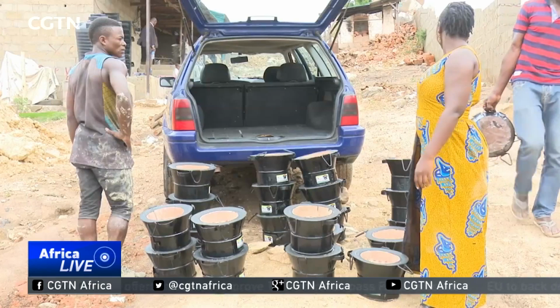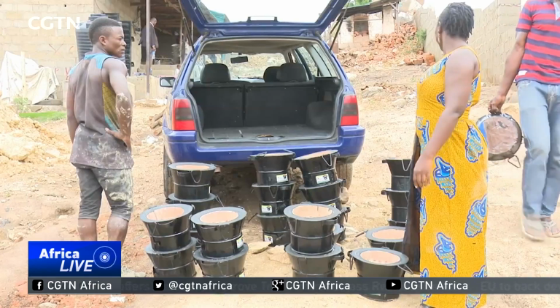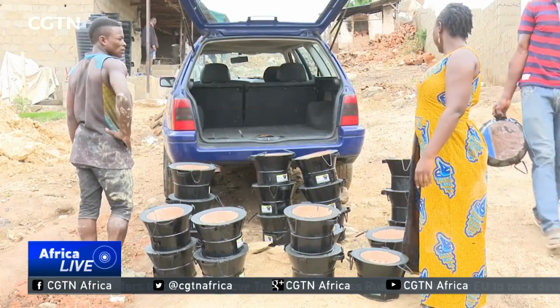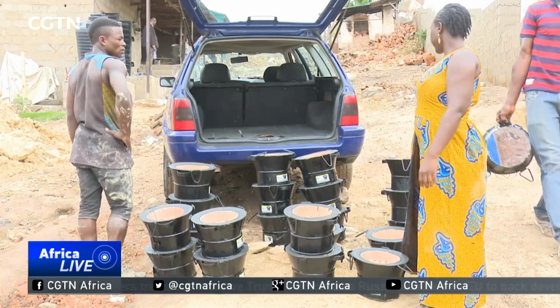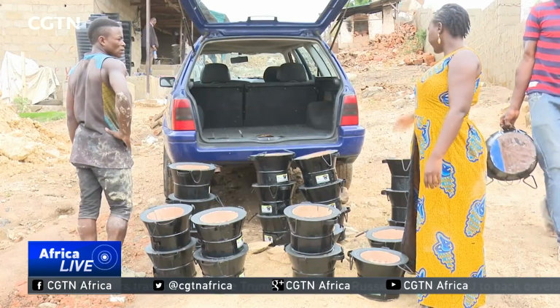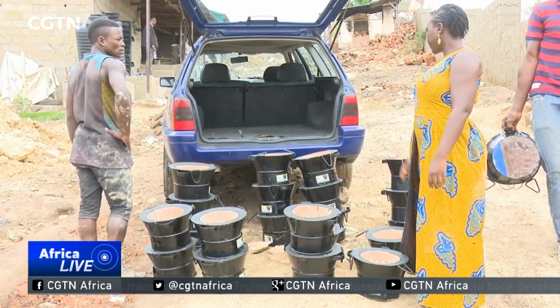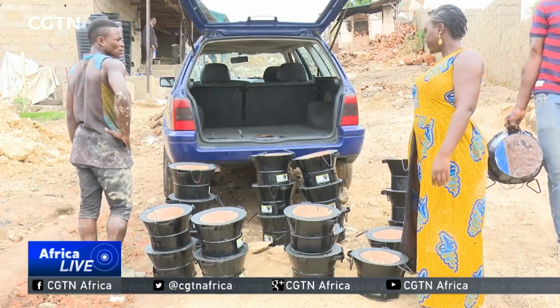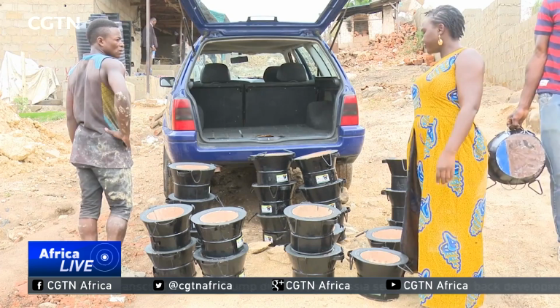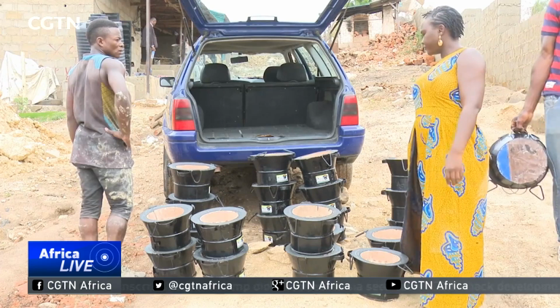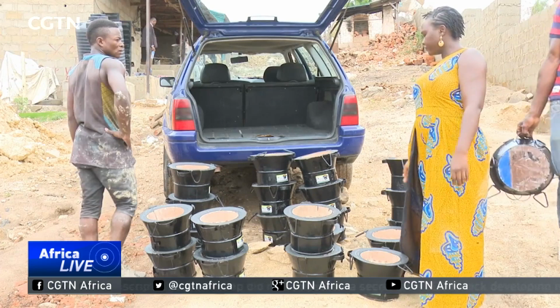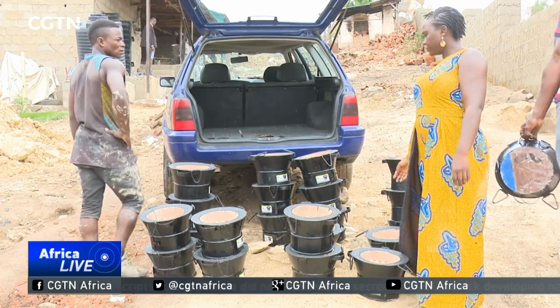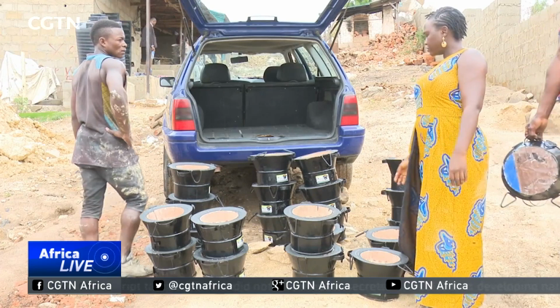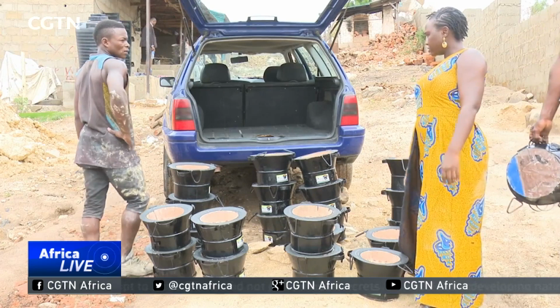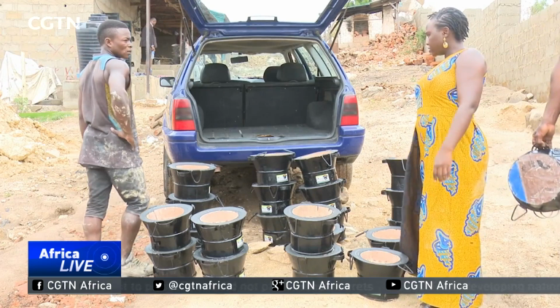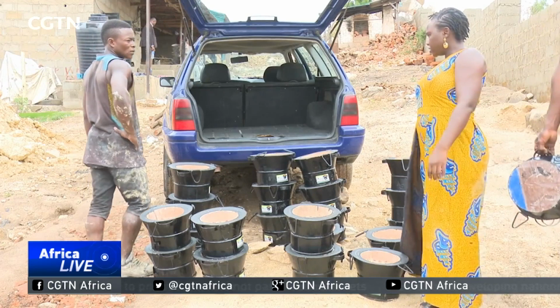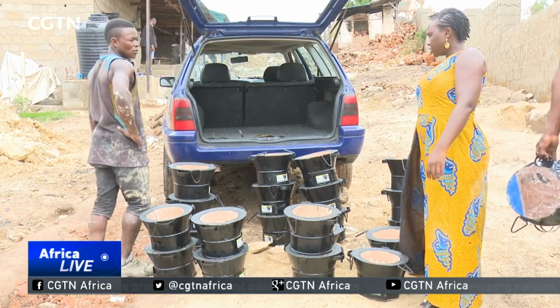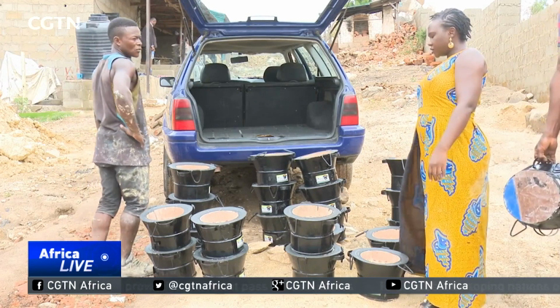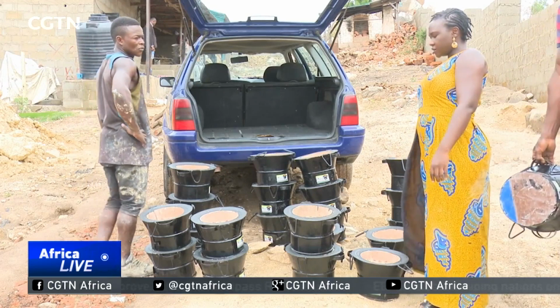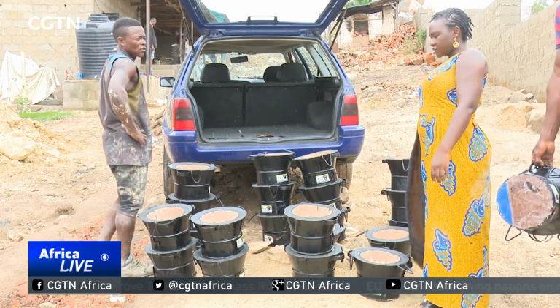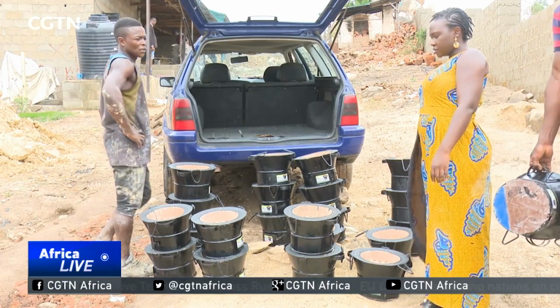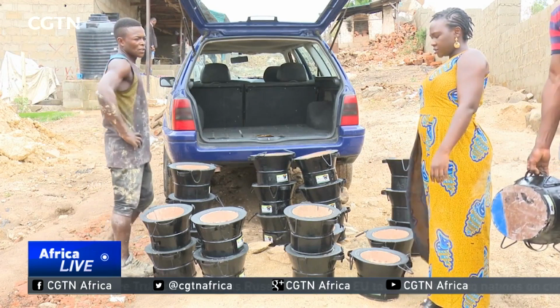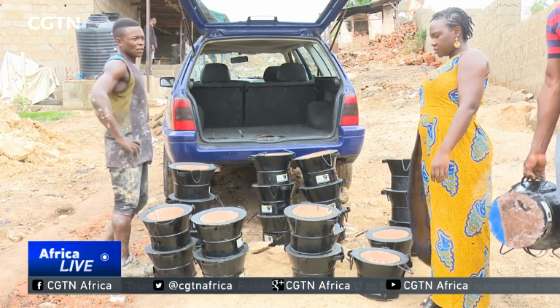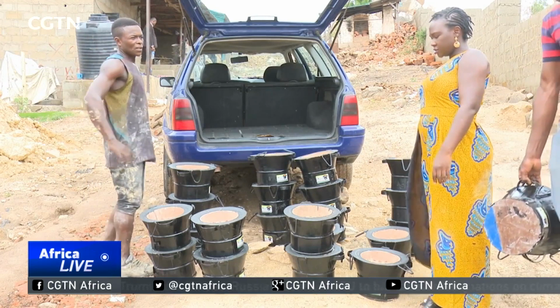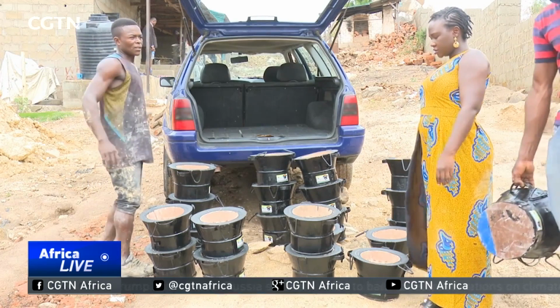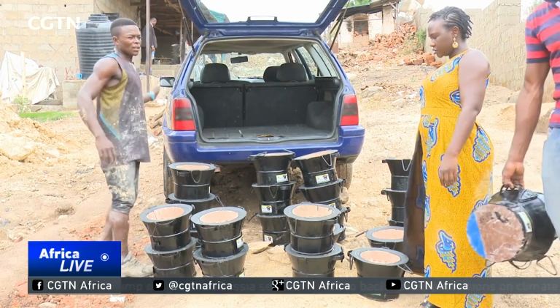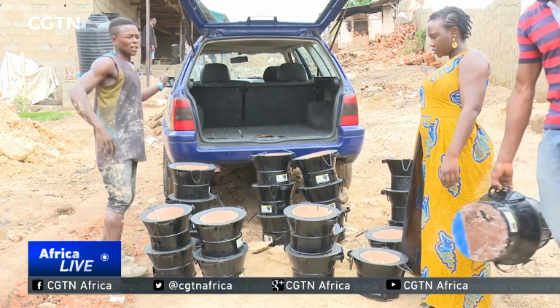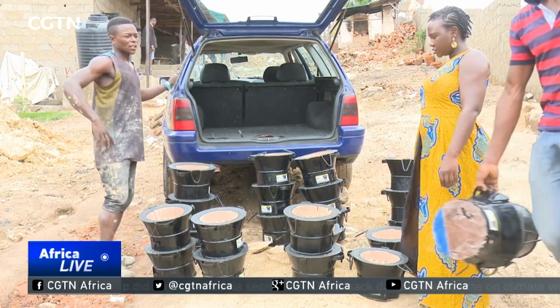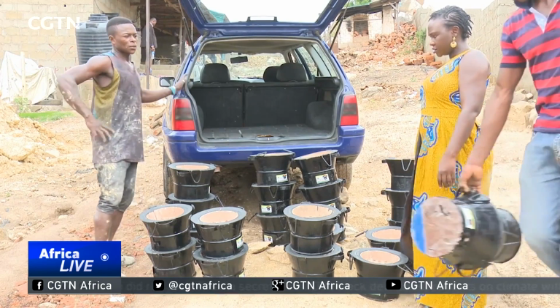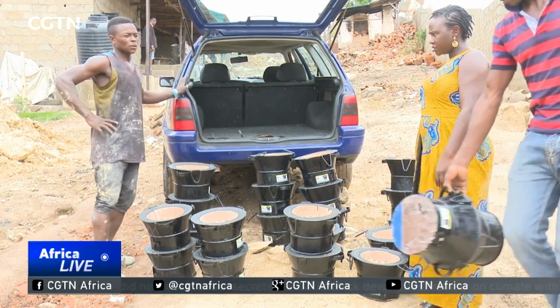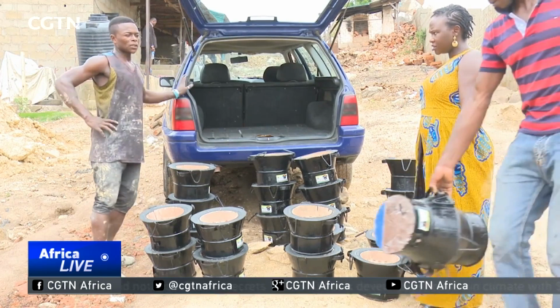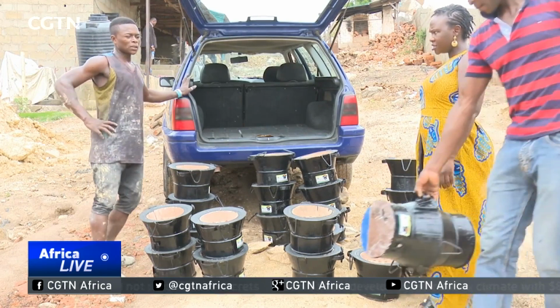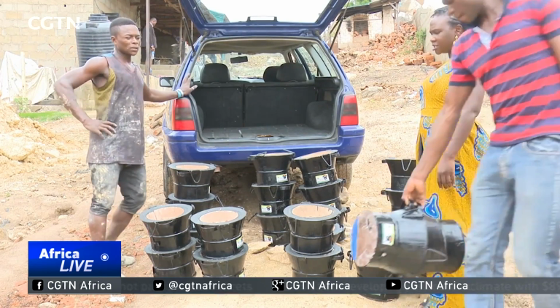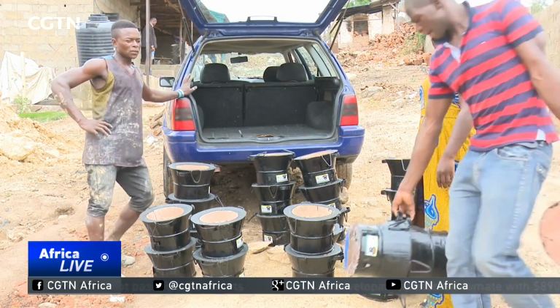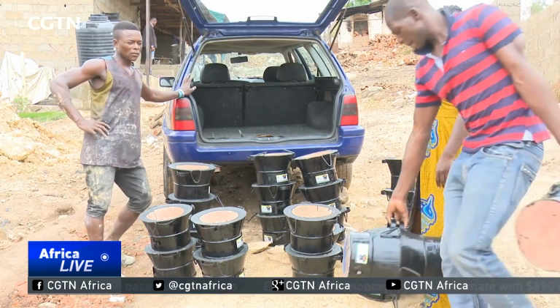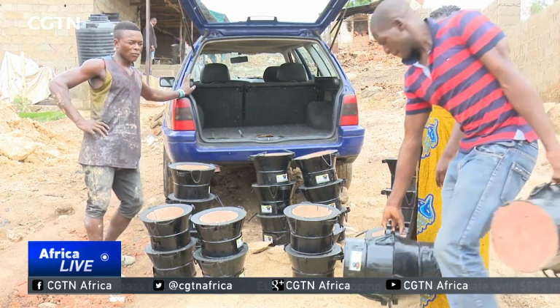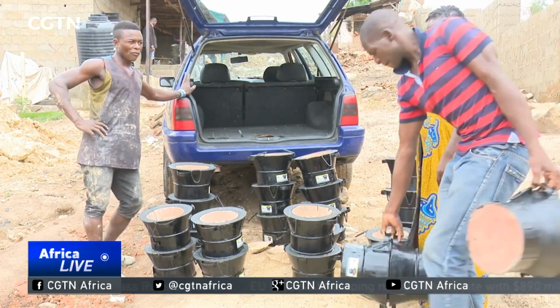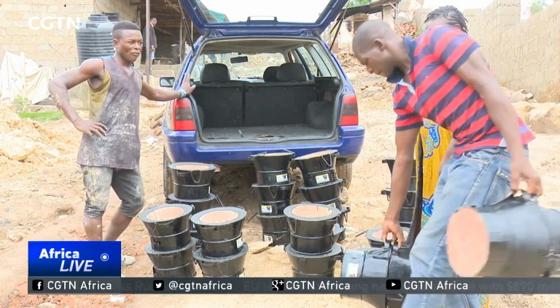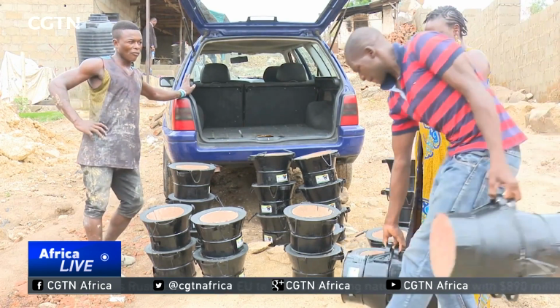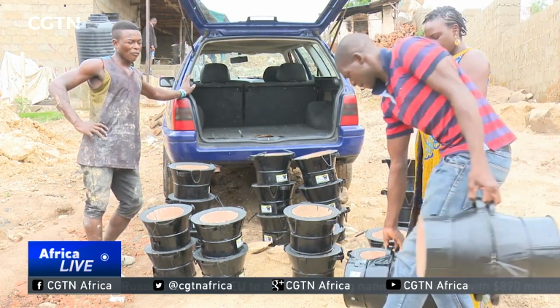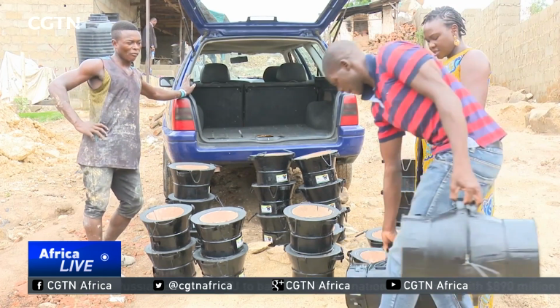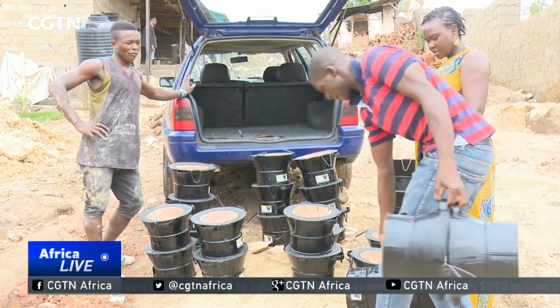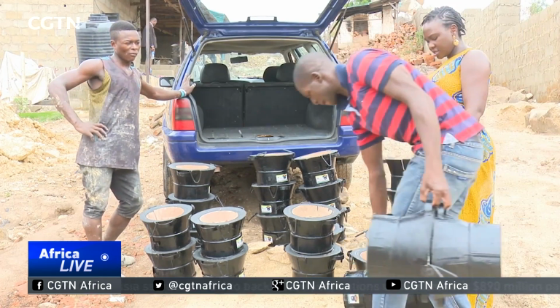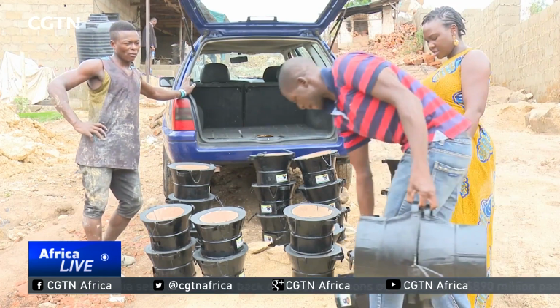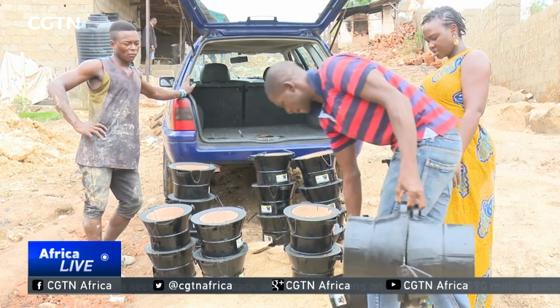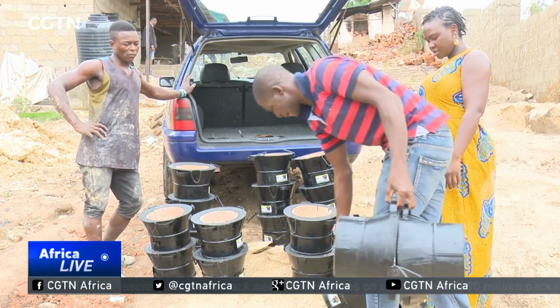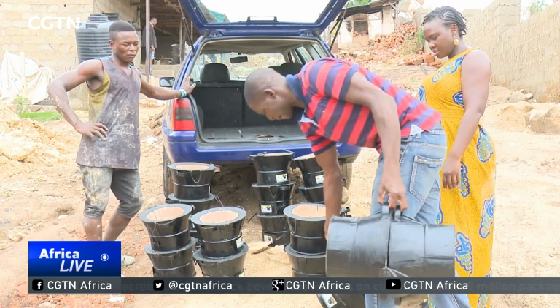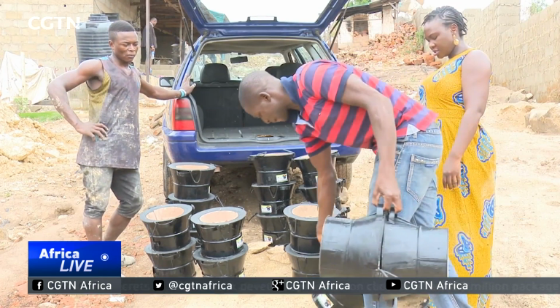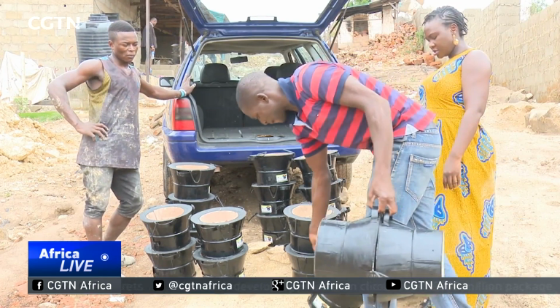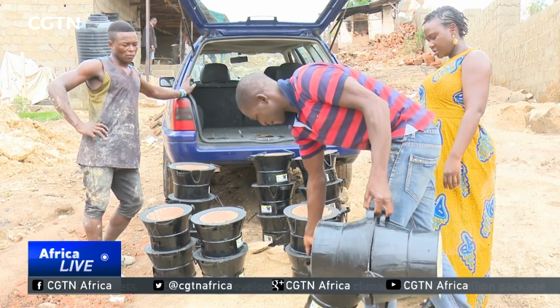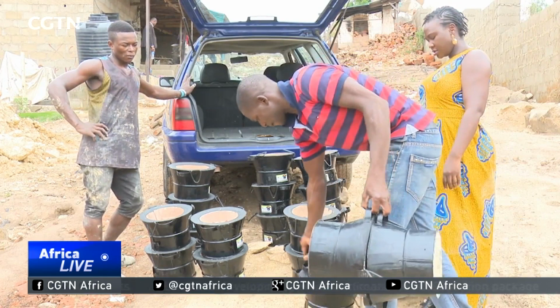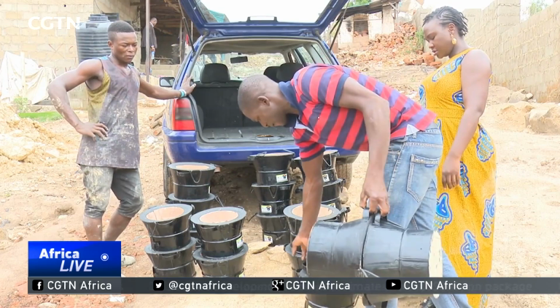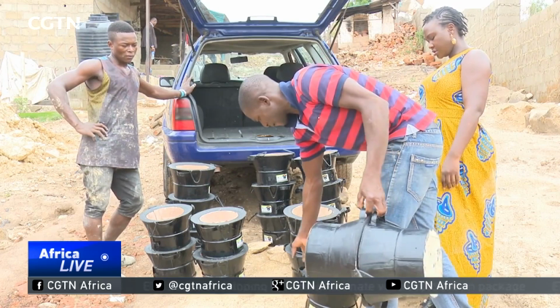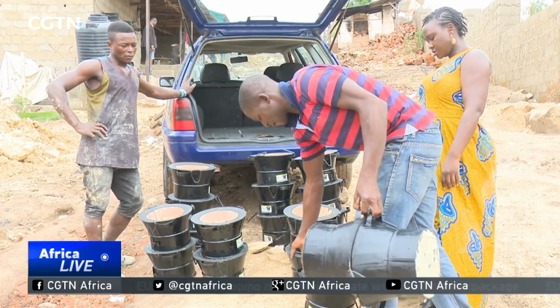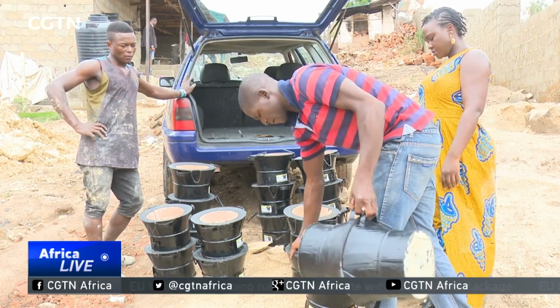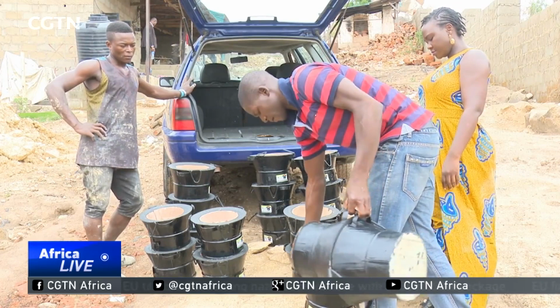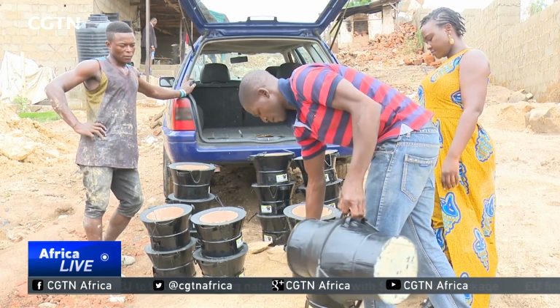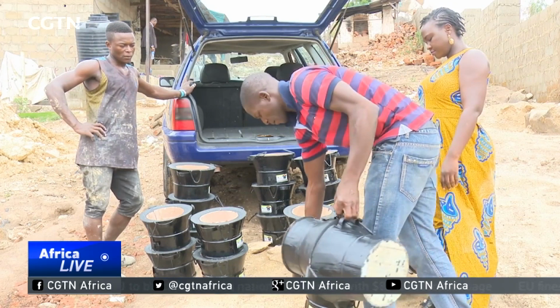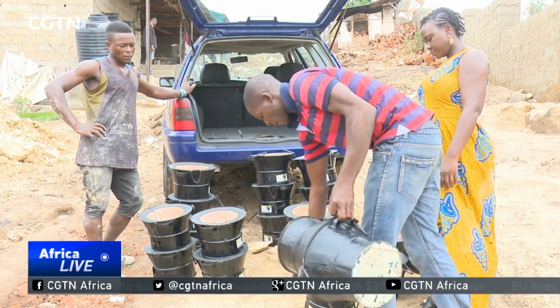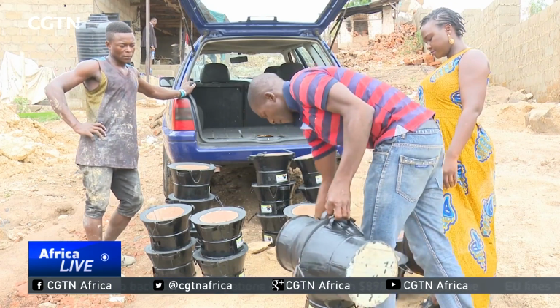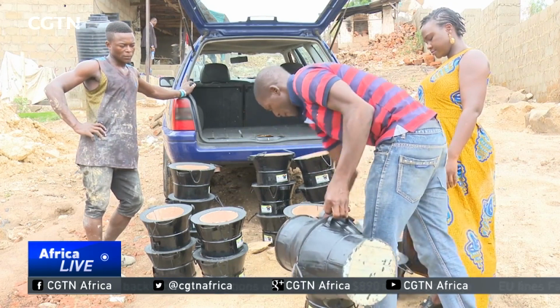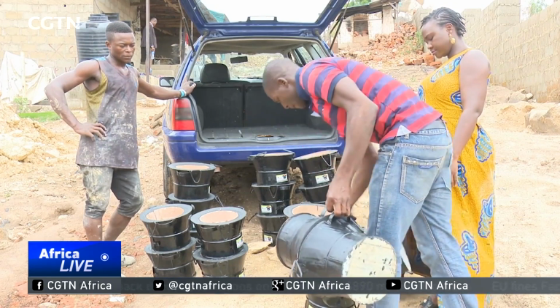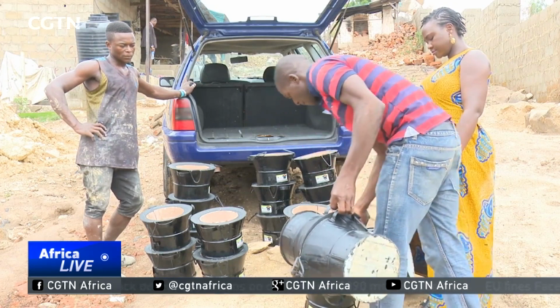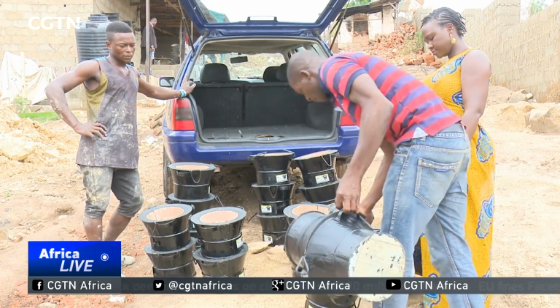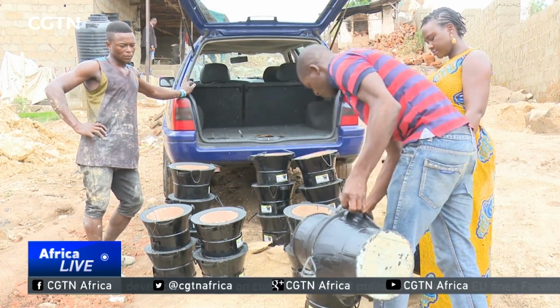However, the supply chain is still very weak and many Nigerians aren't aware there's a safer alternative on the market.